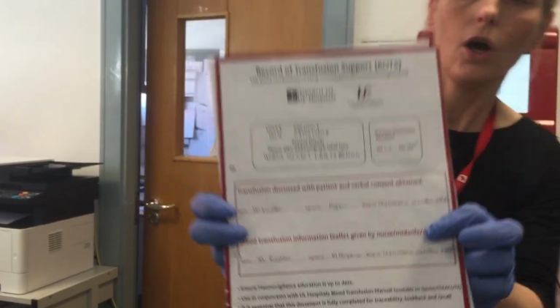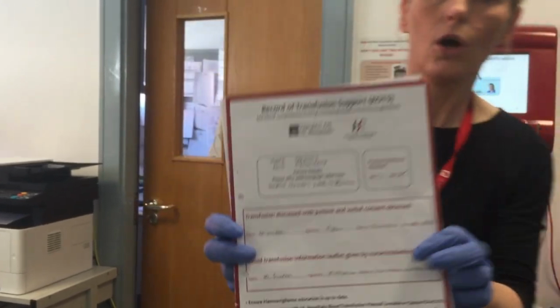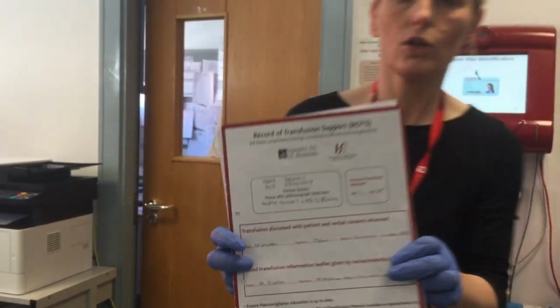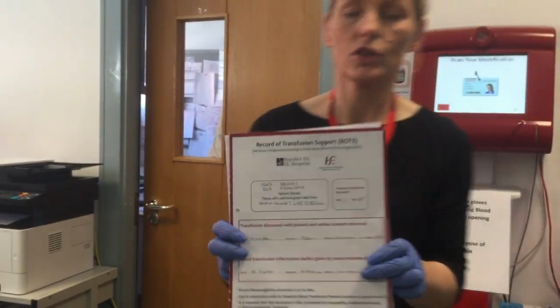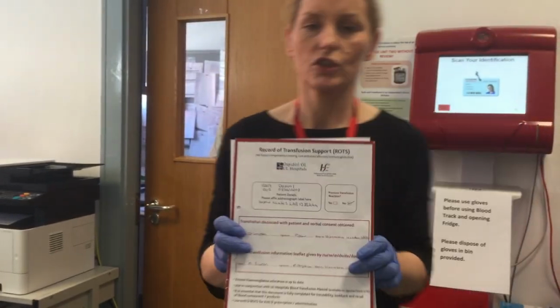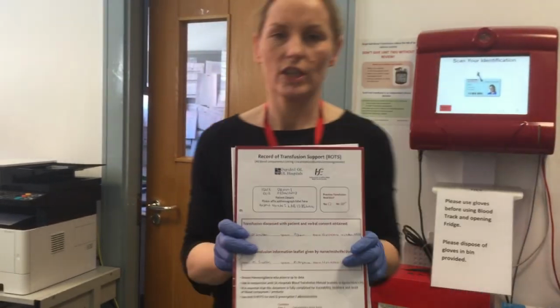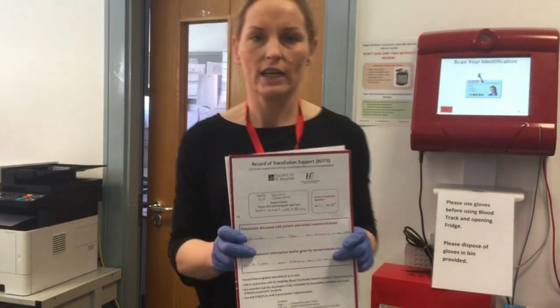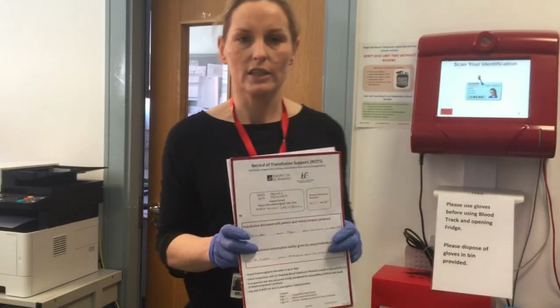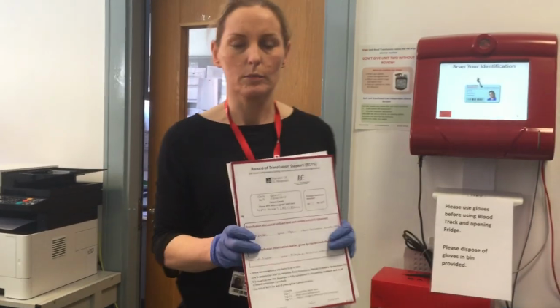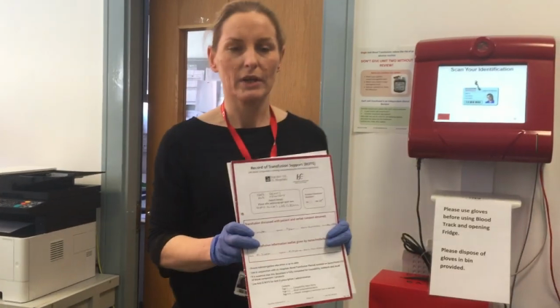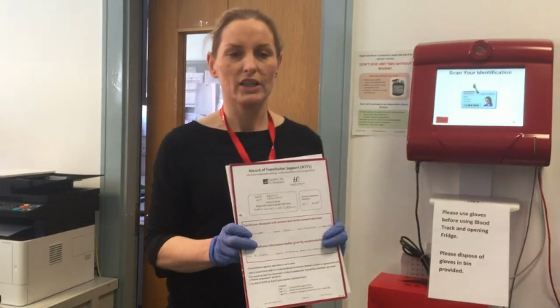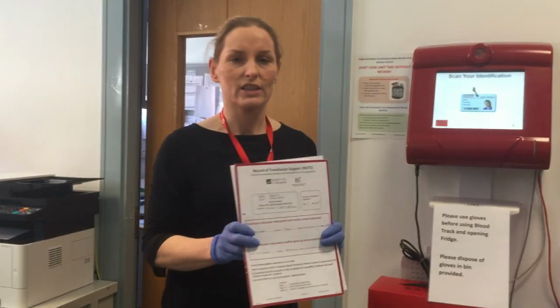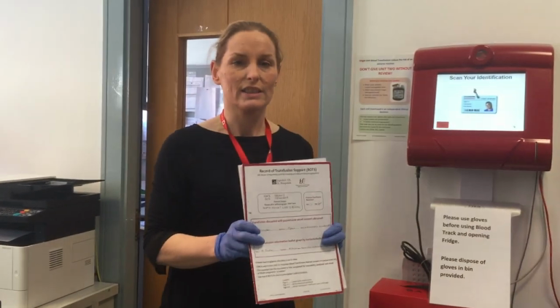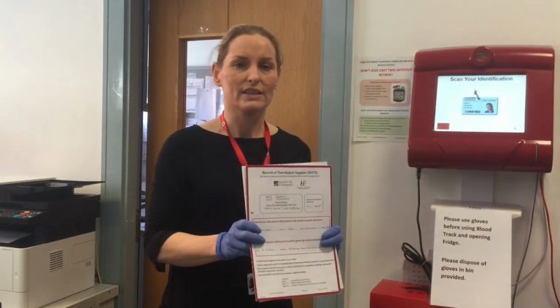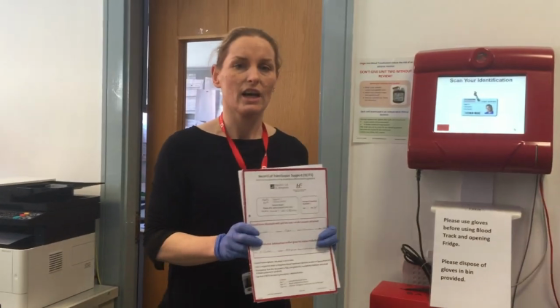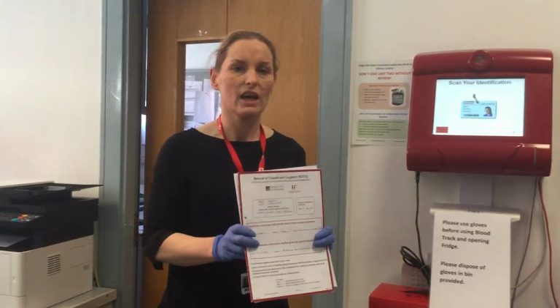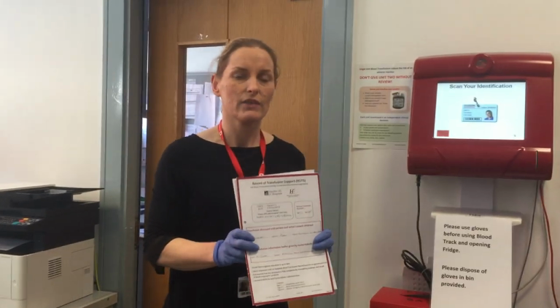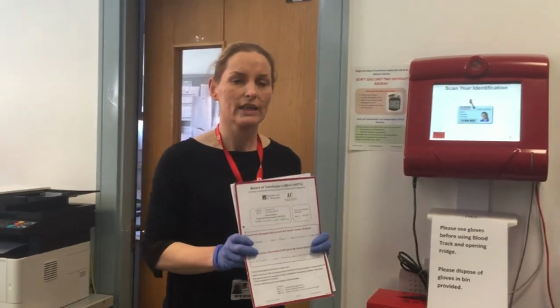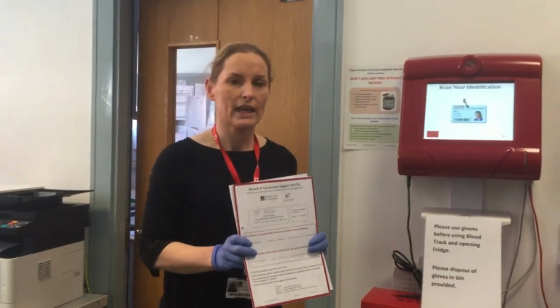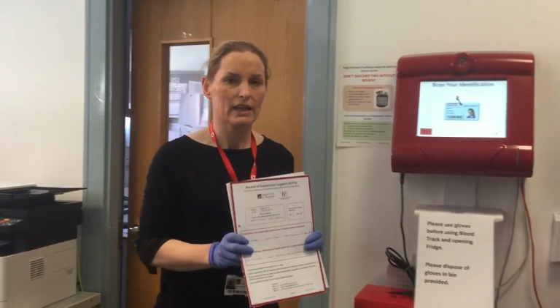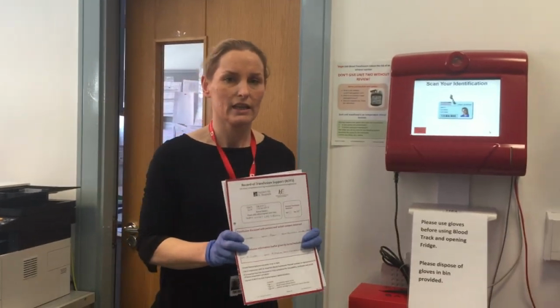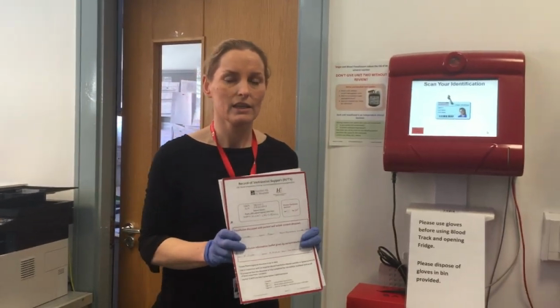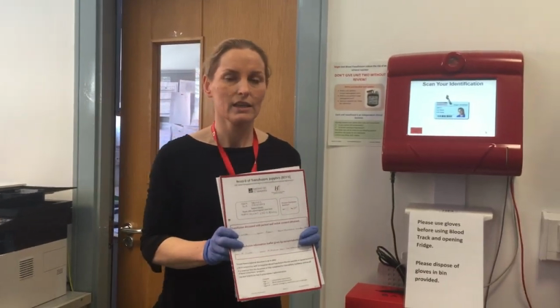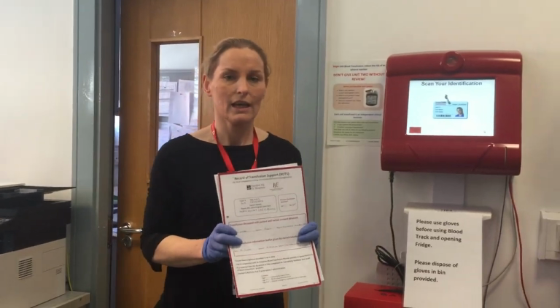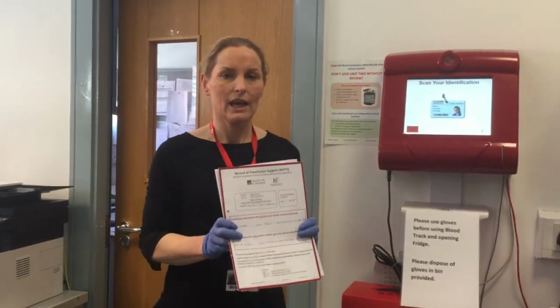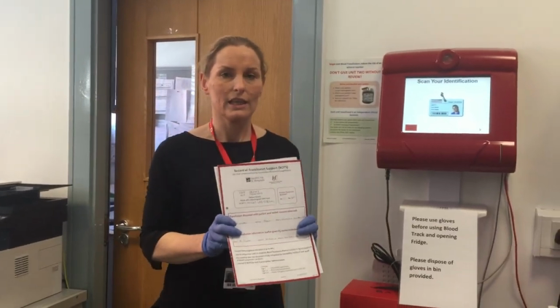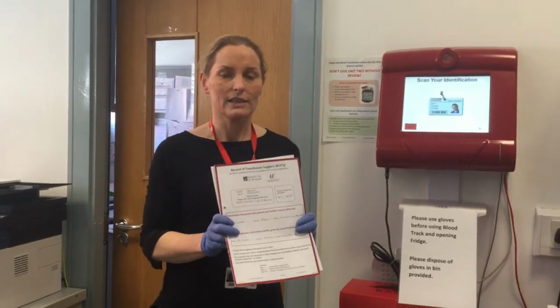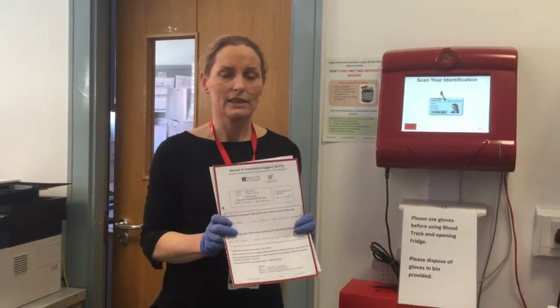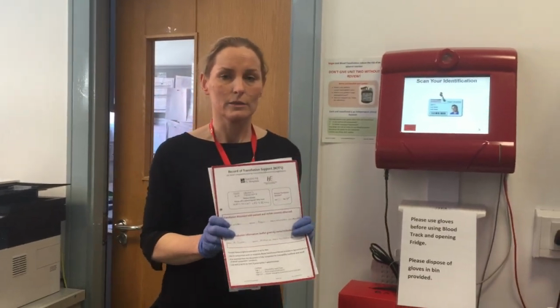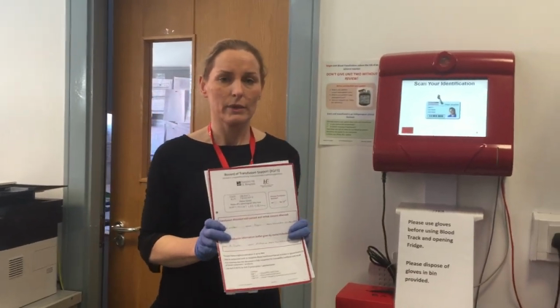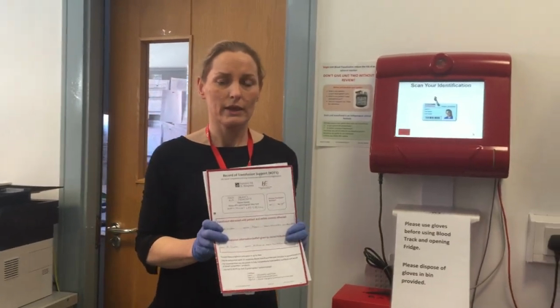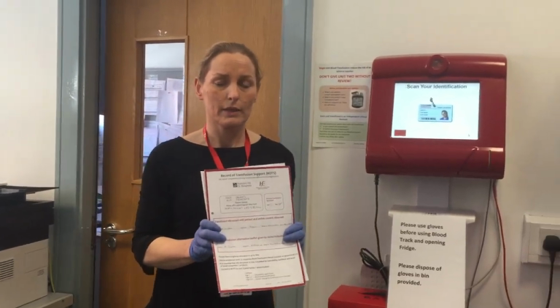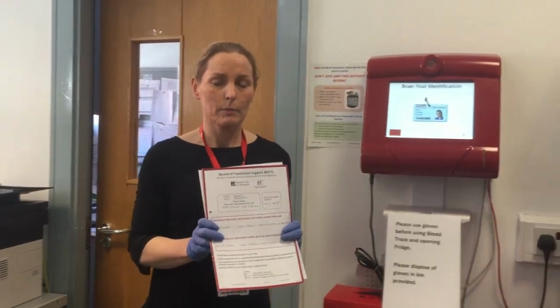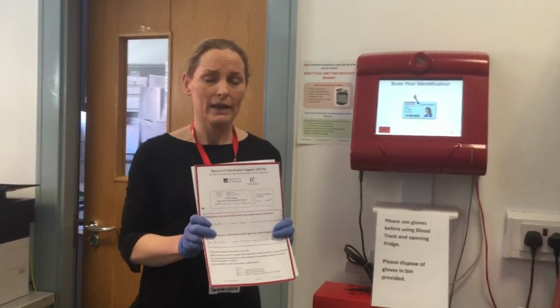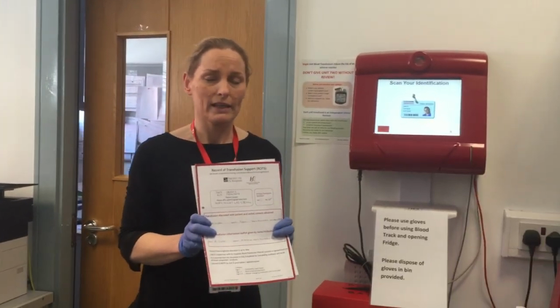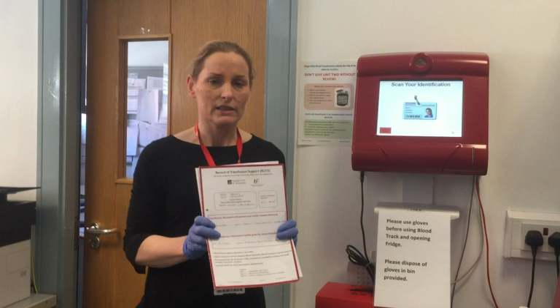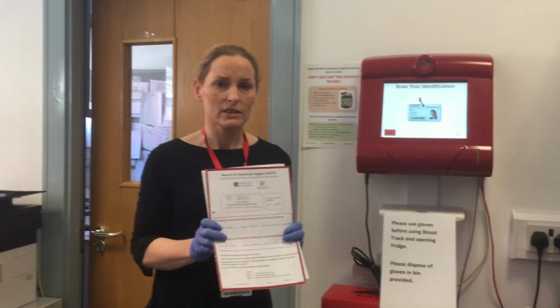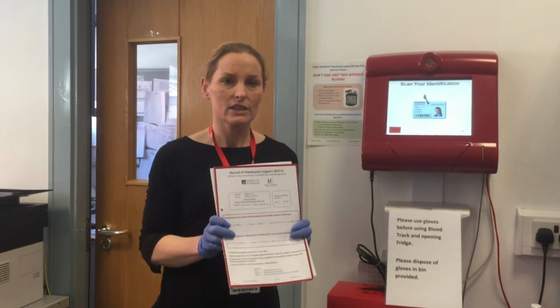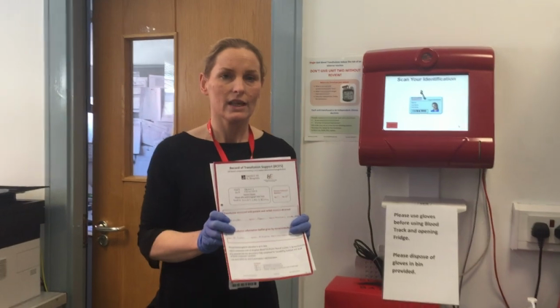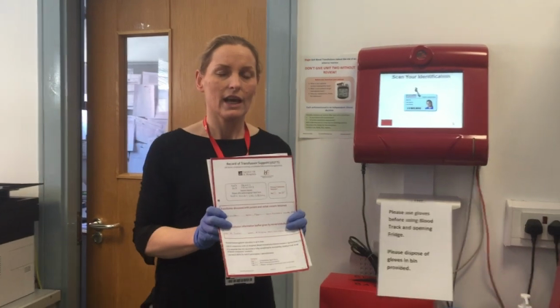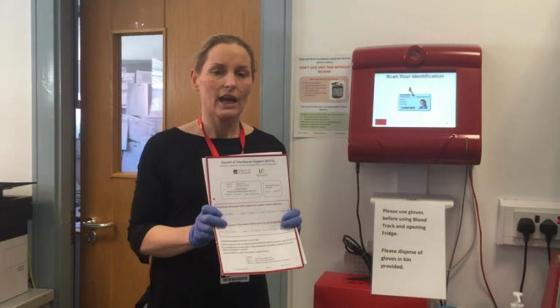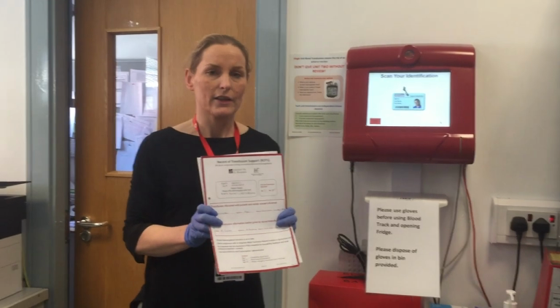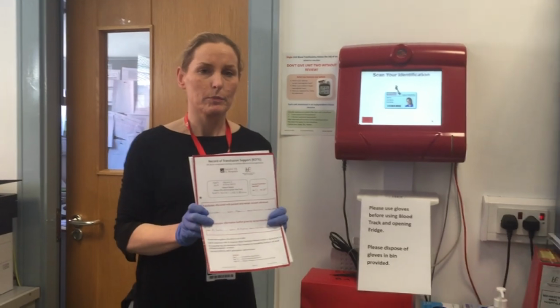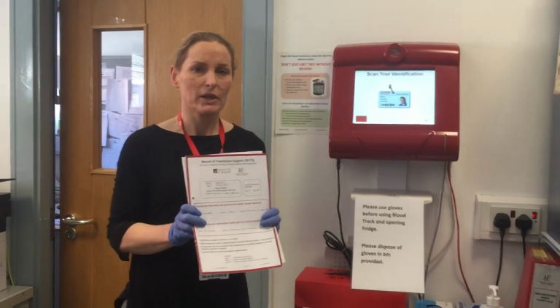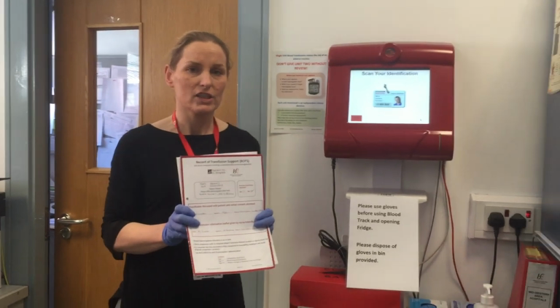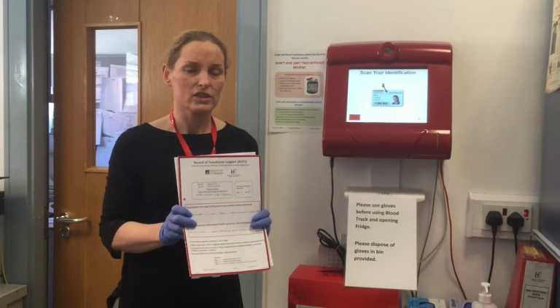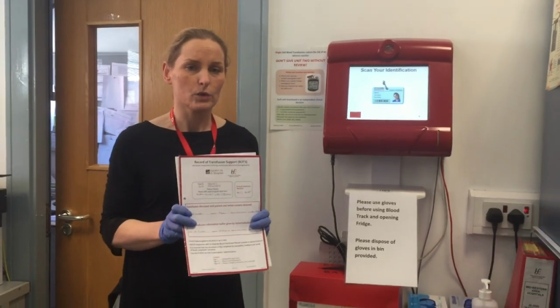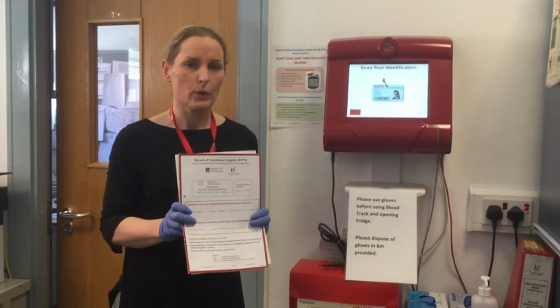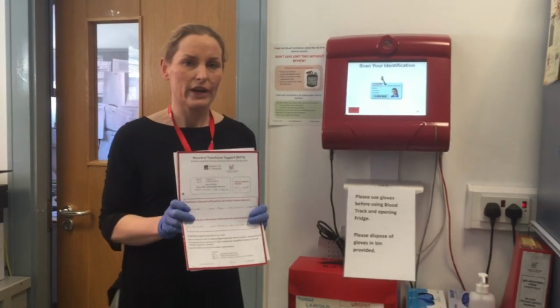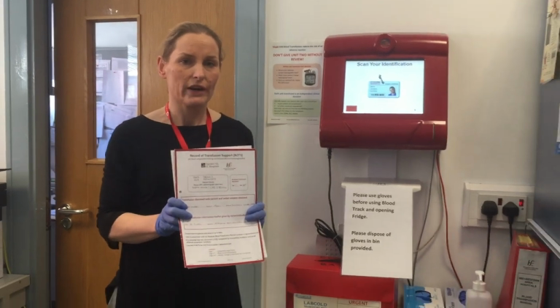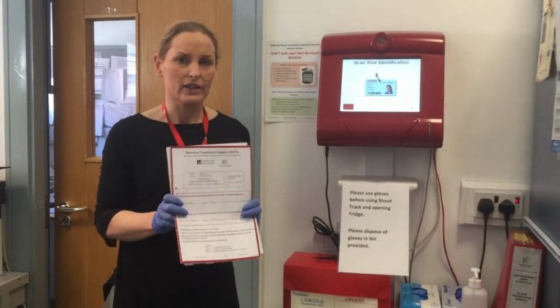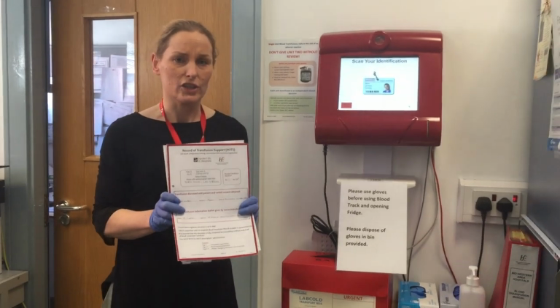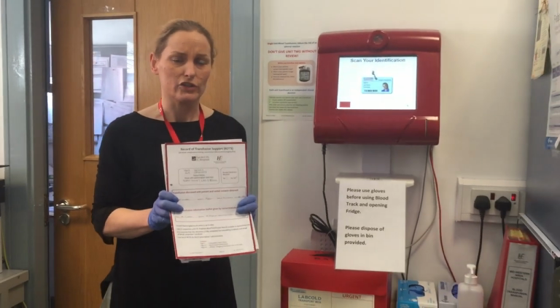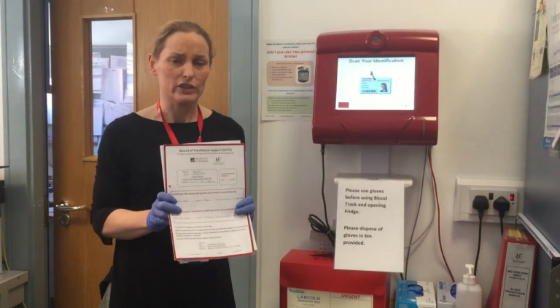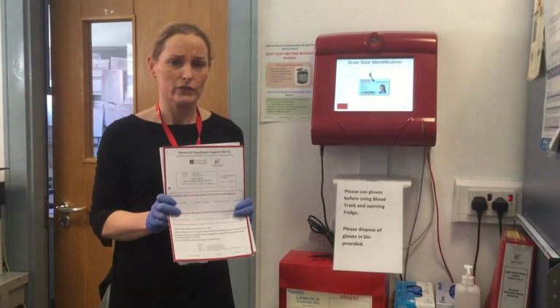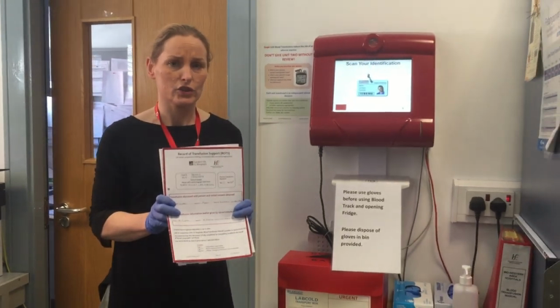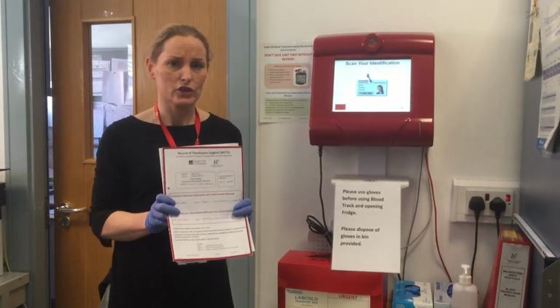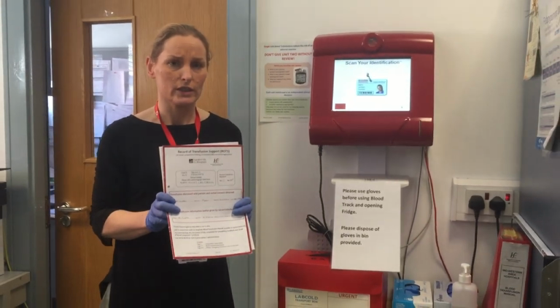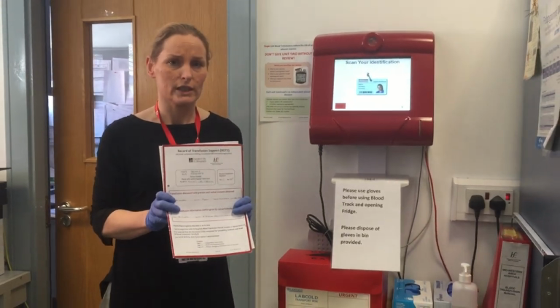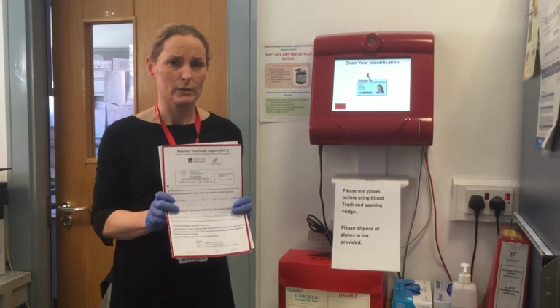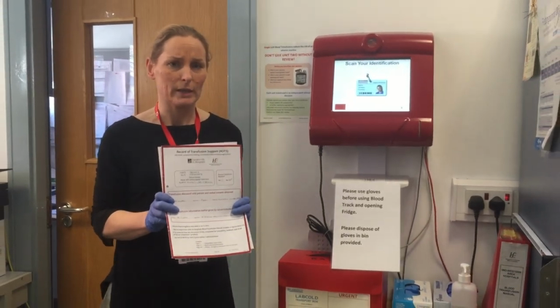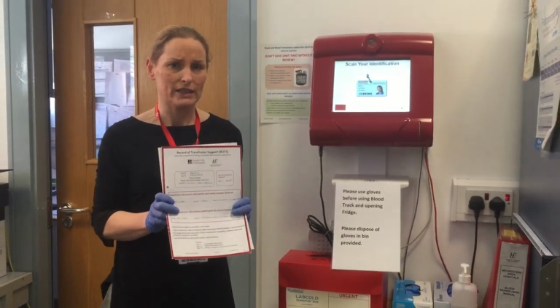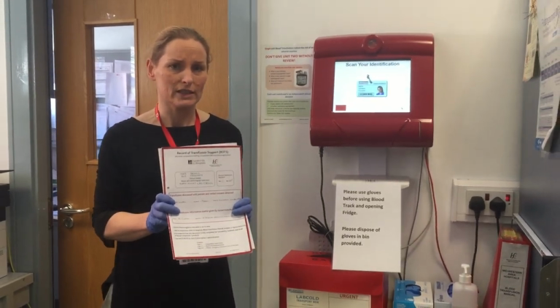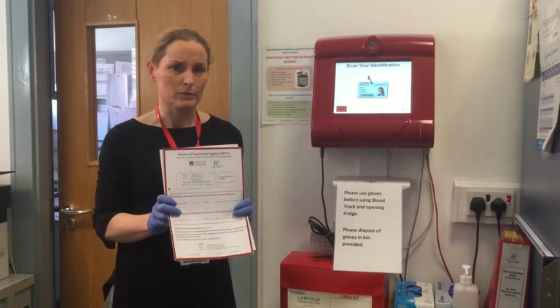Also check that the patient has an IV cannula, that it is patent, and that the patient is aware that the transfusion is pending.